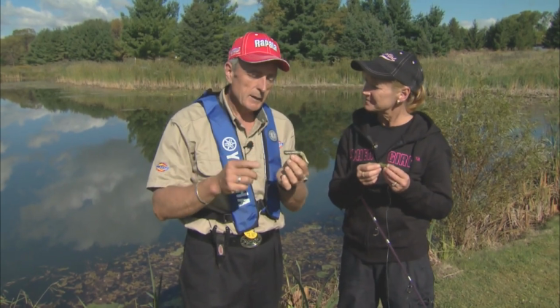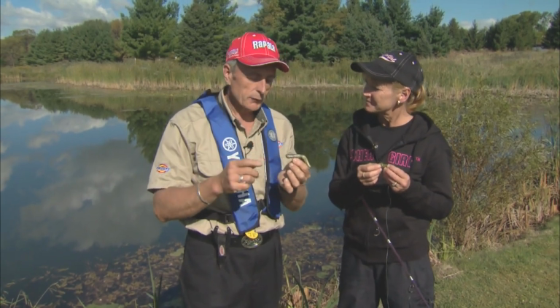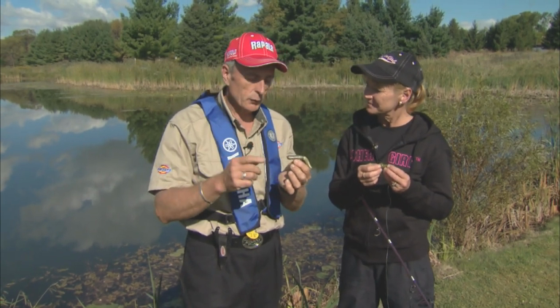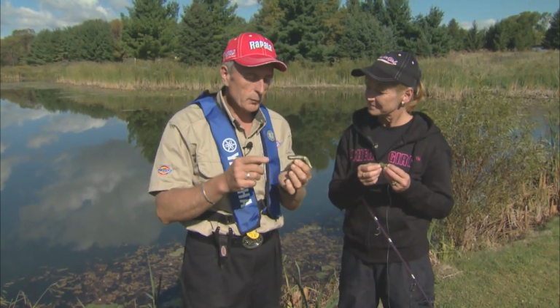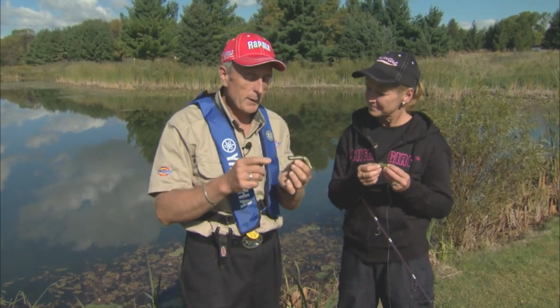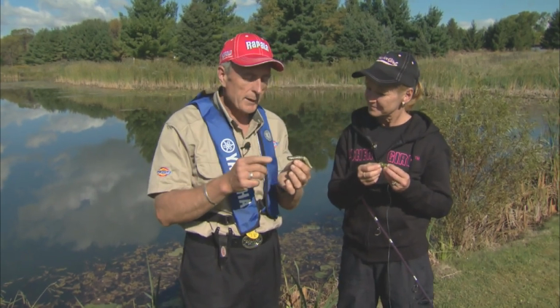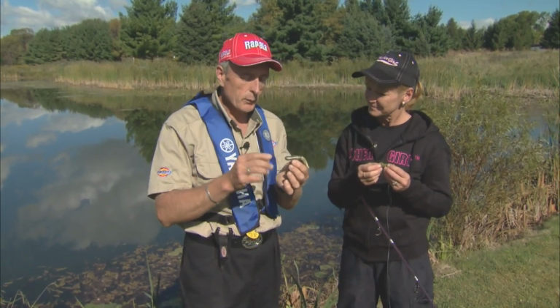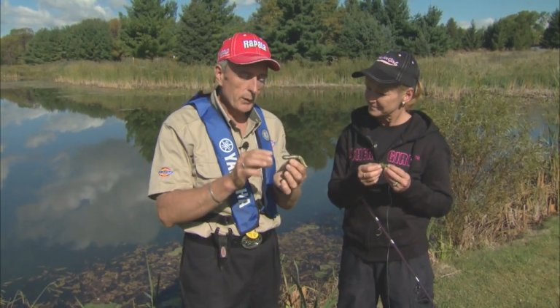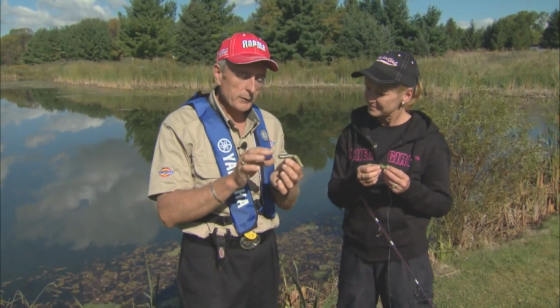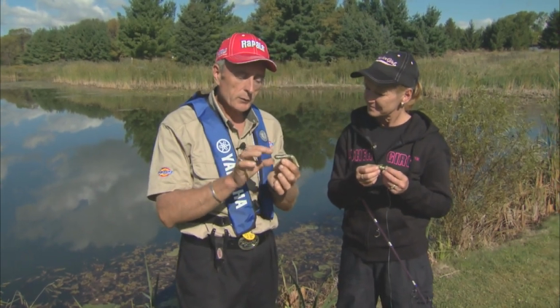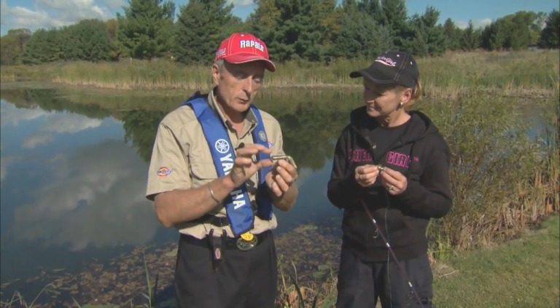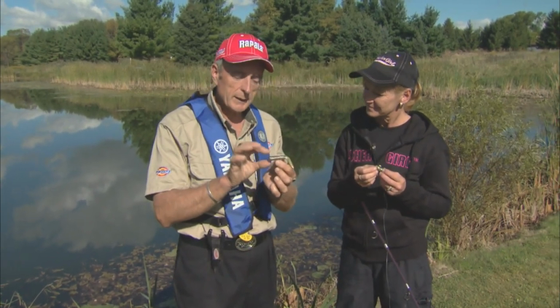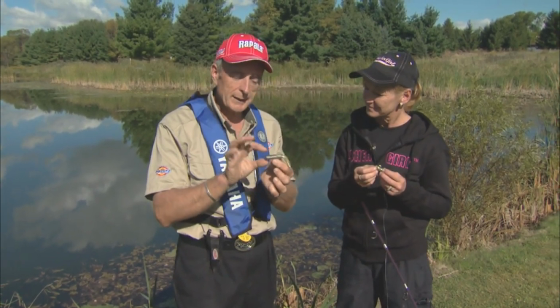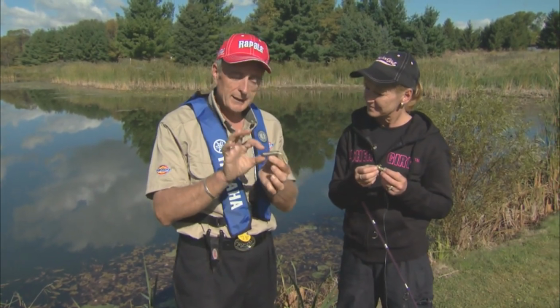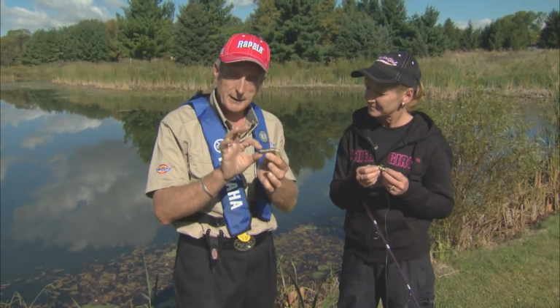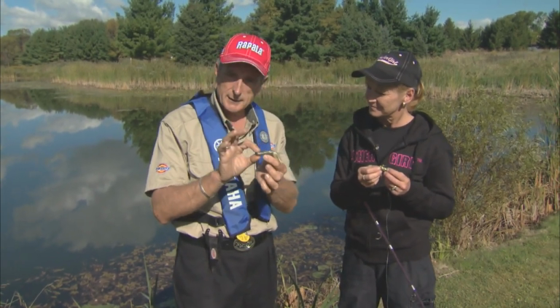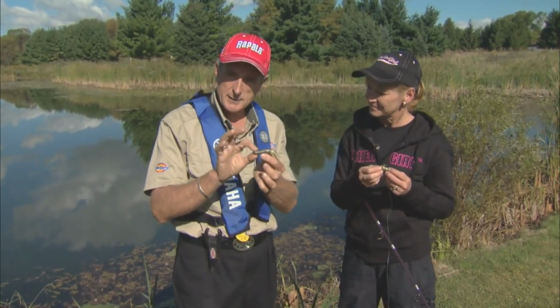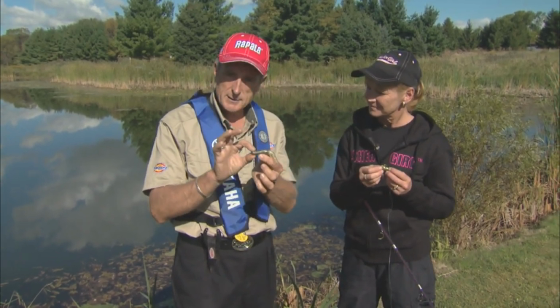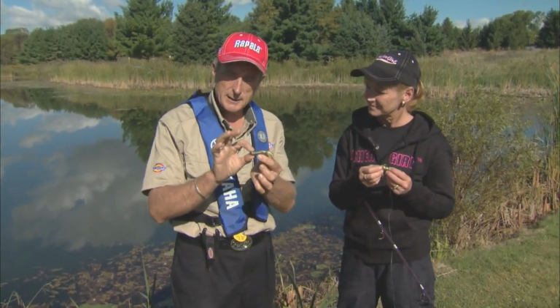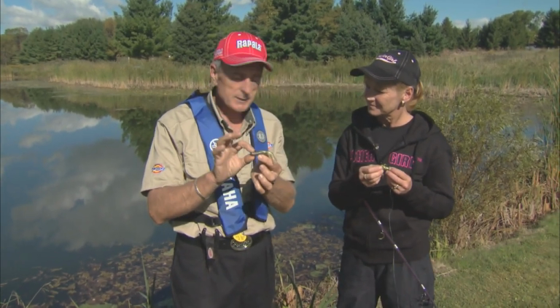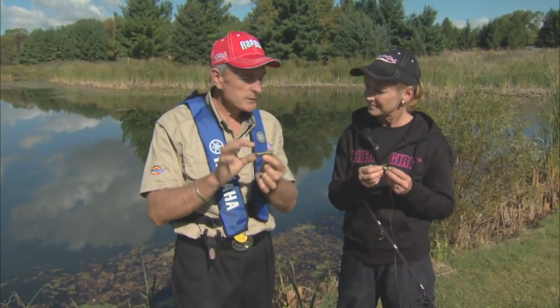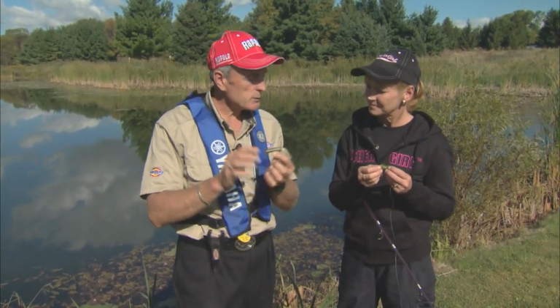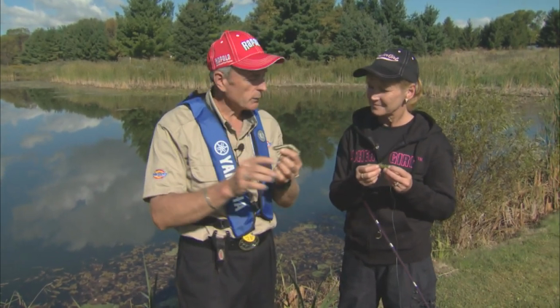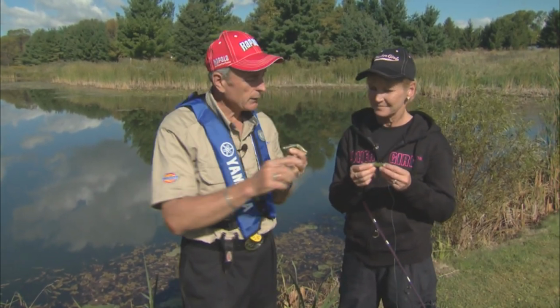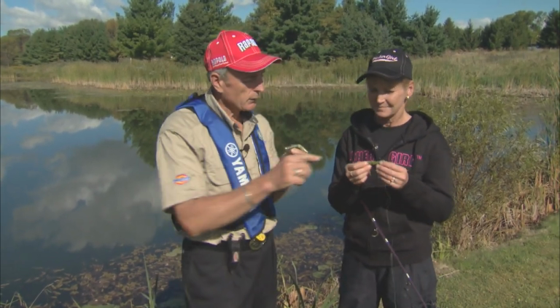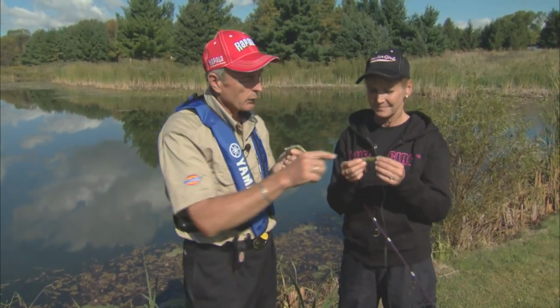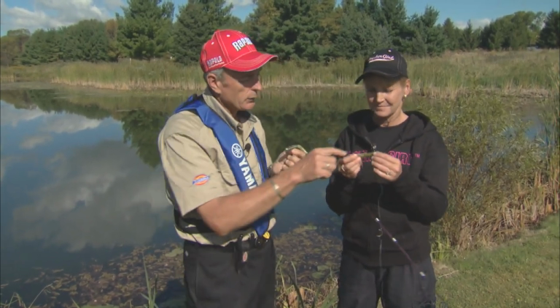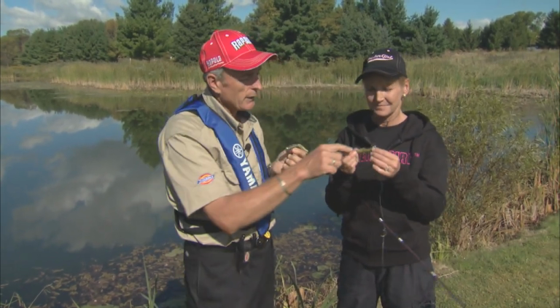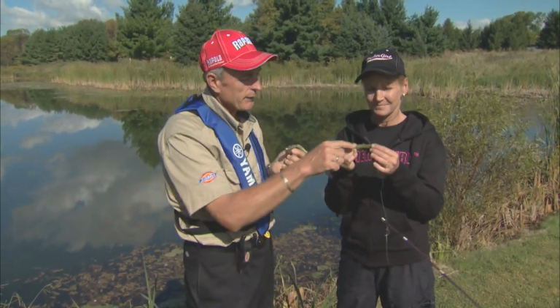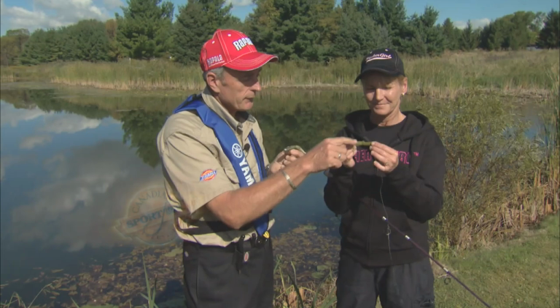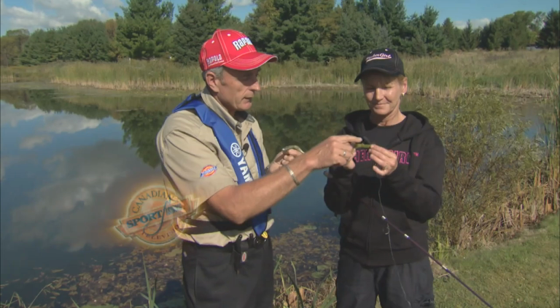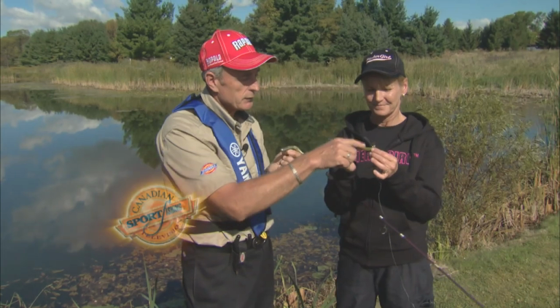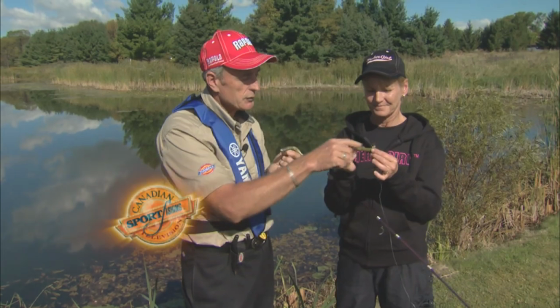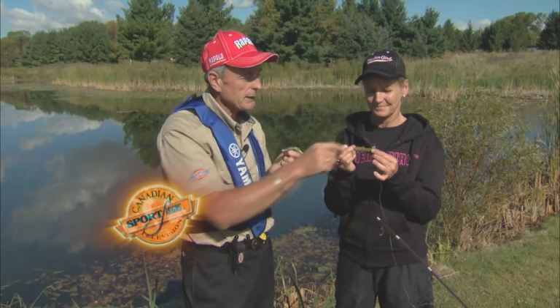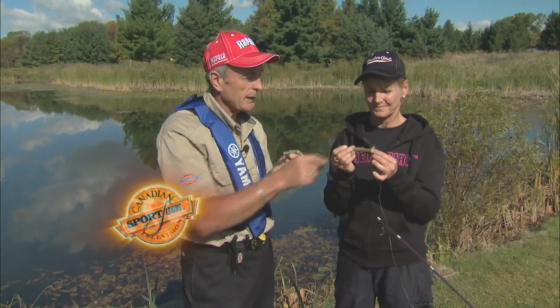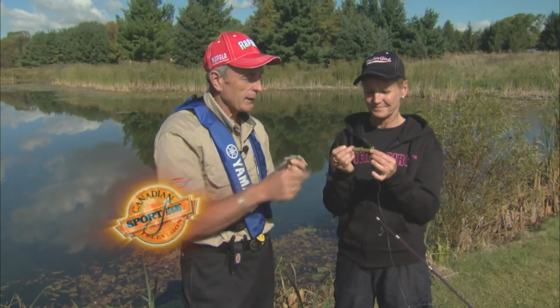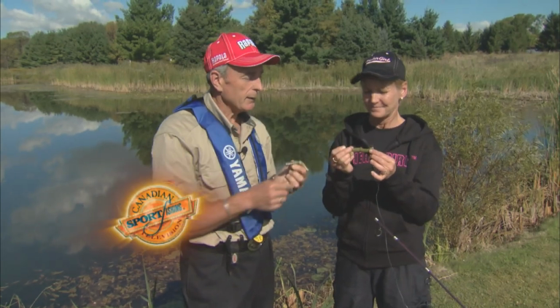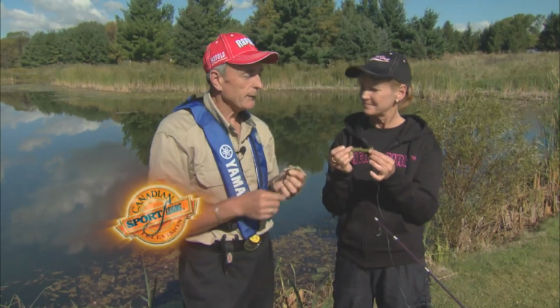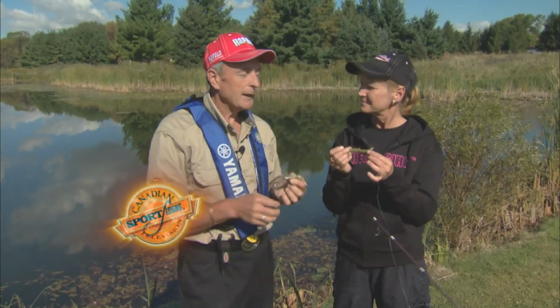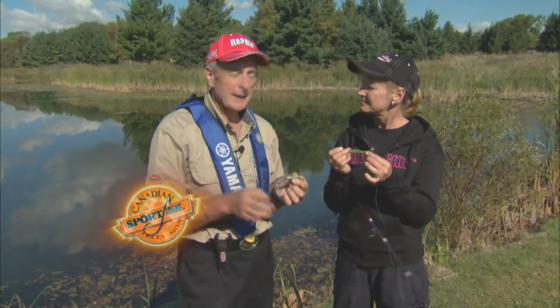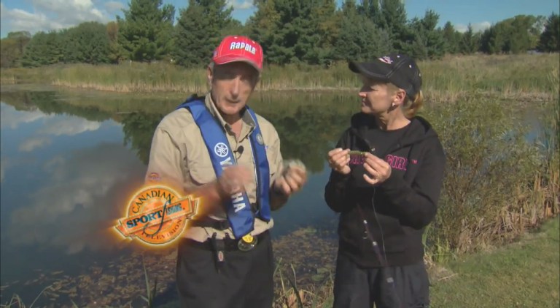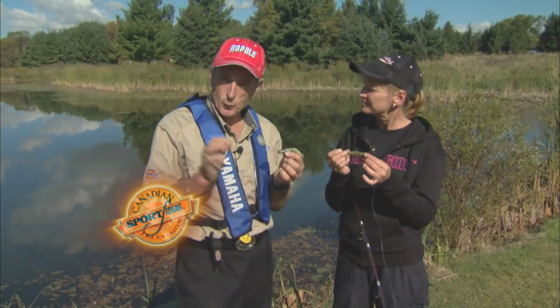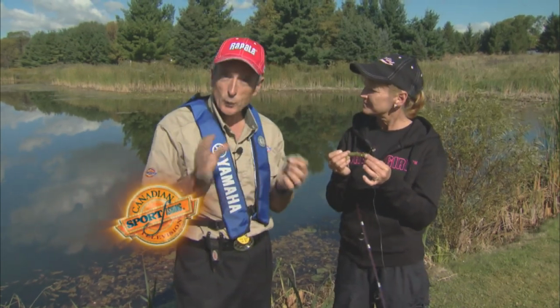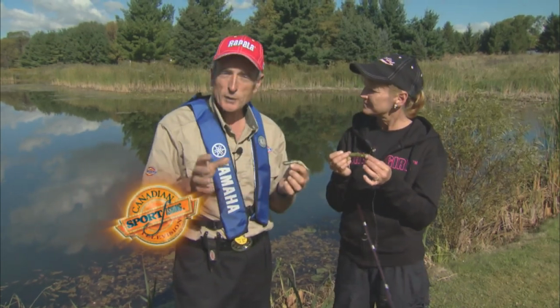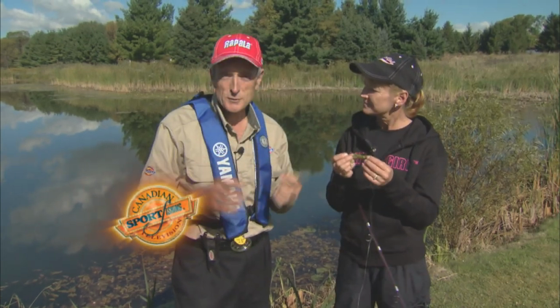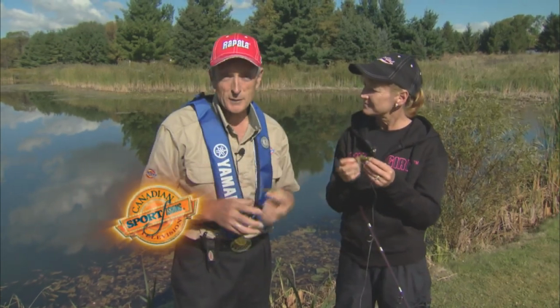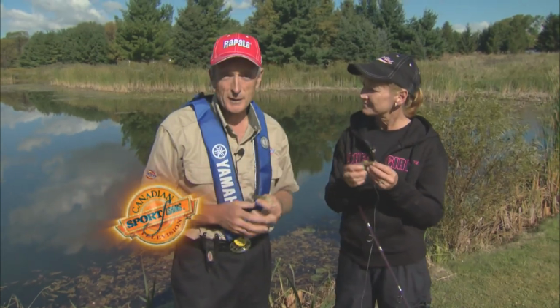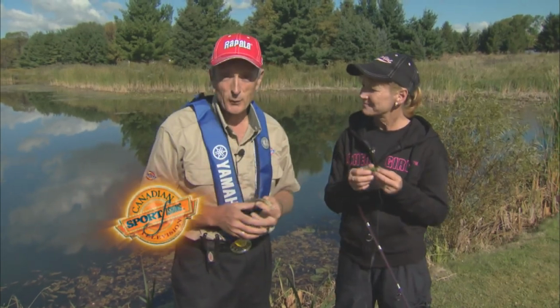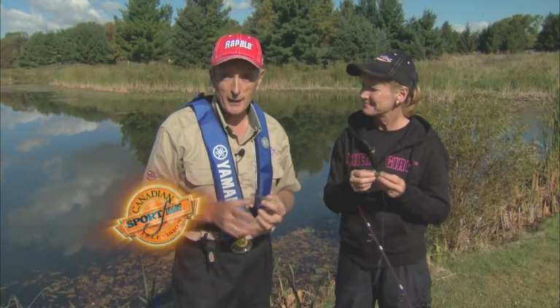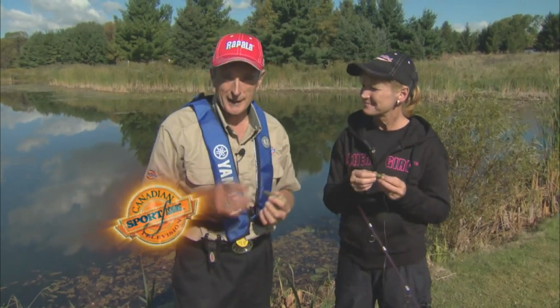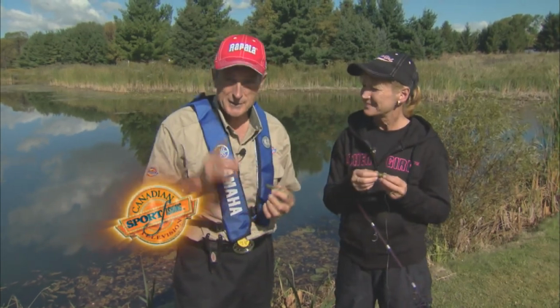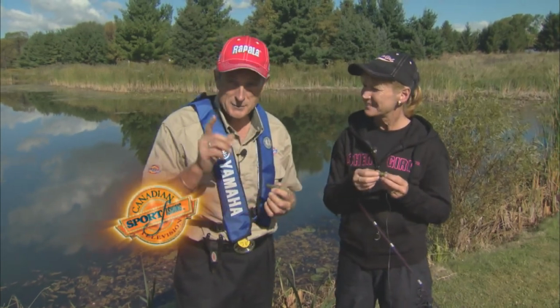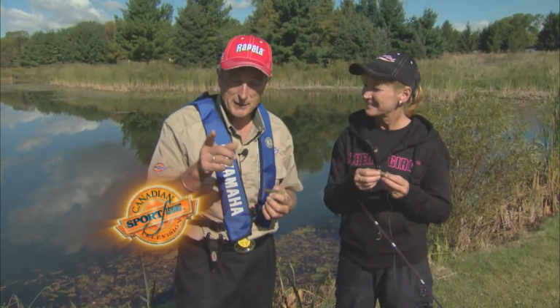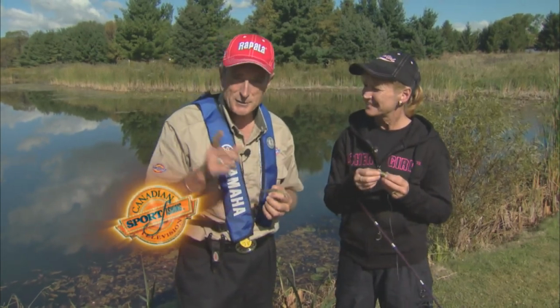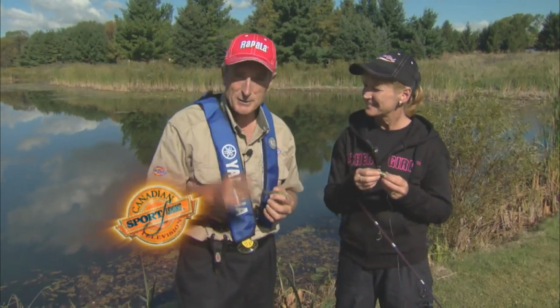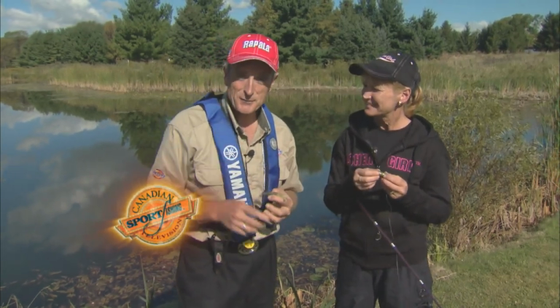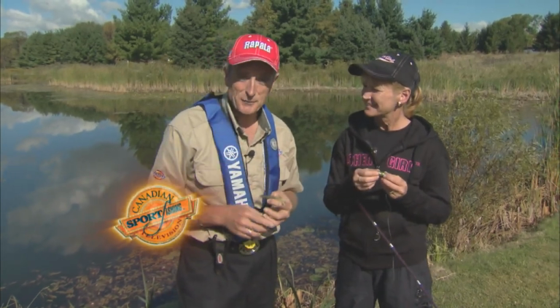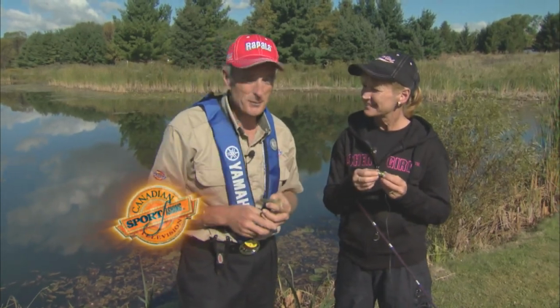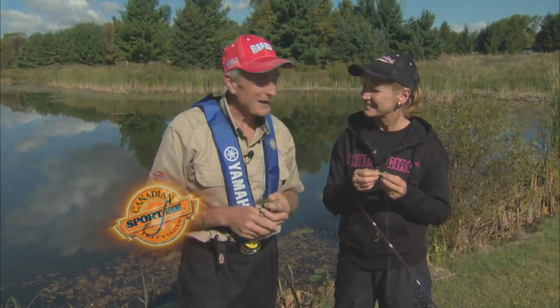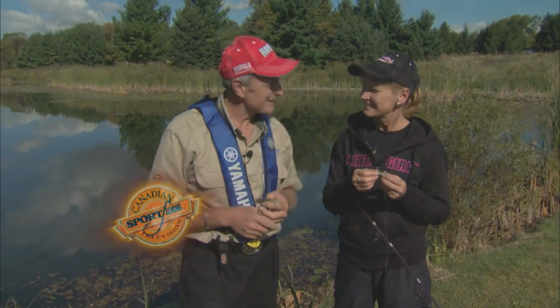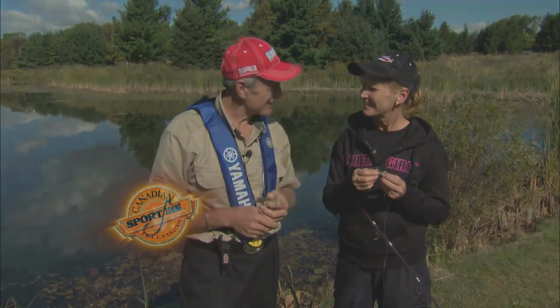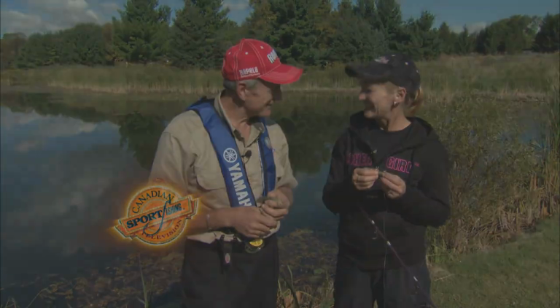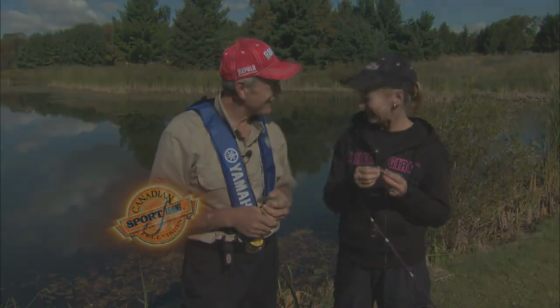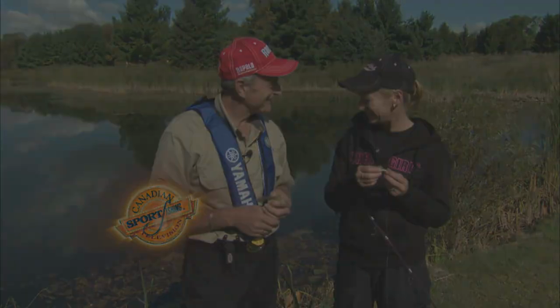So no matter whether you rig it Texas rigged or you have it on a jig head, it works really well, especially for bass.